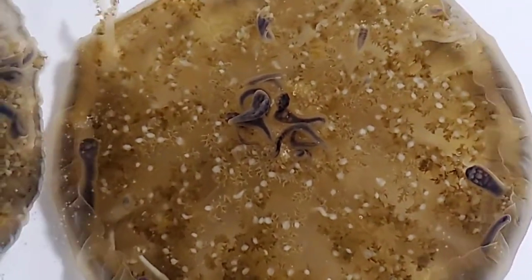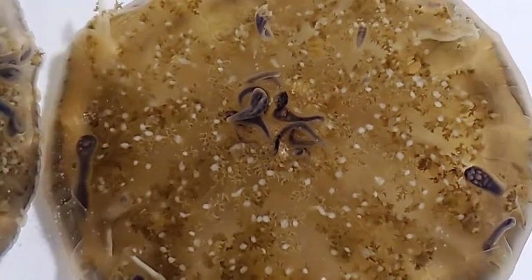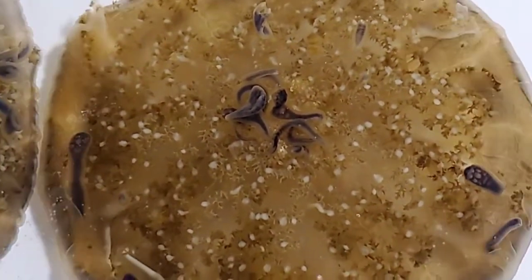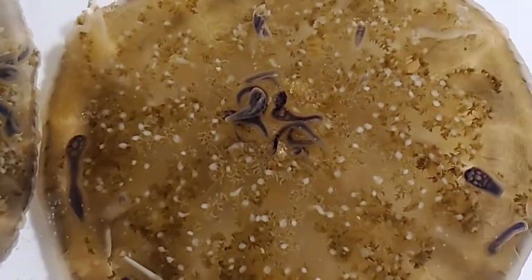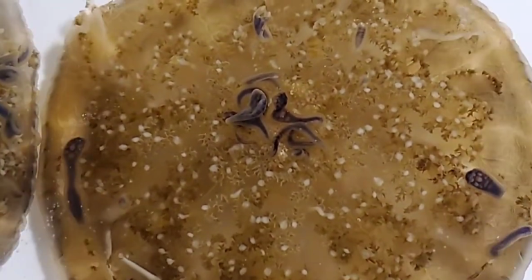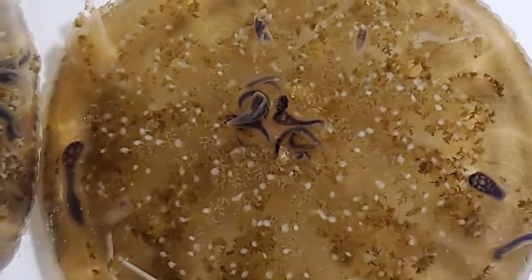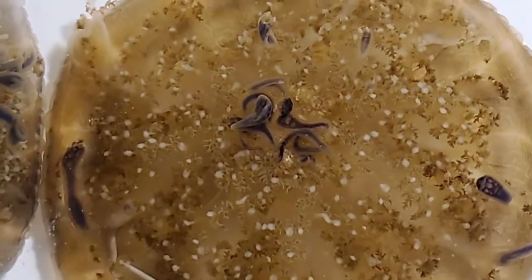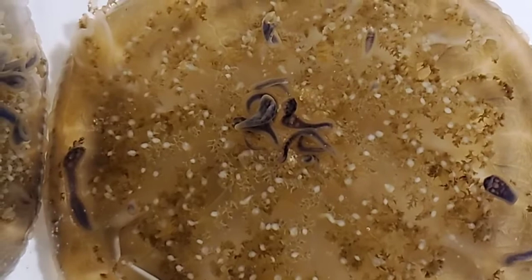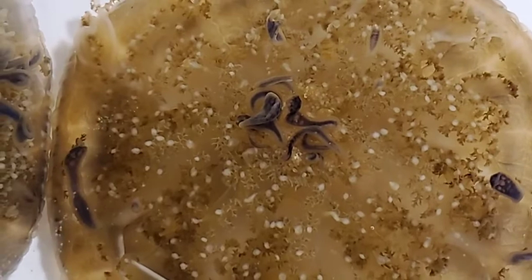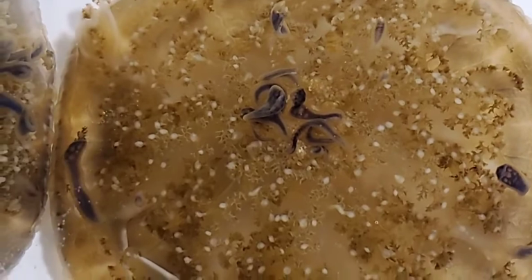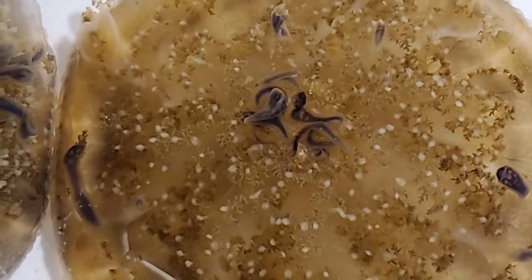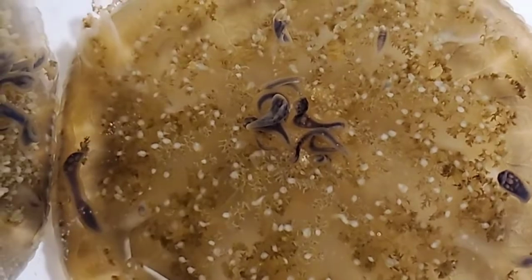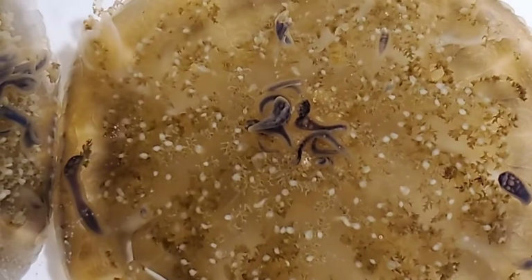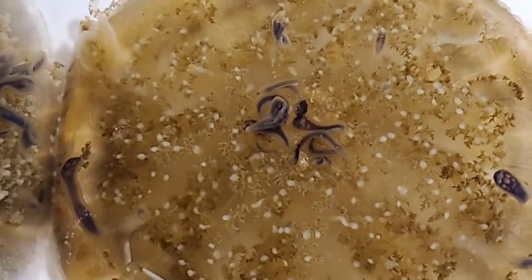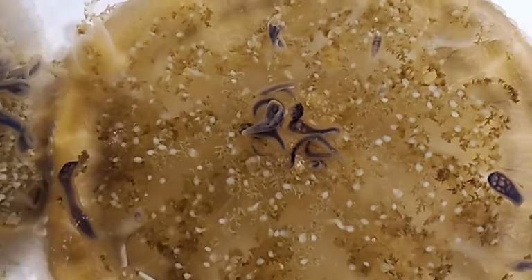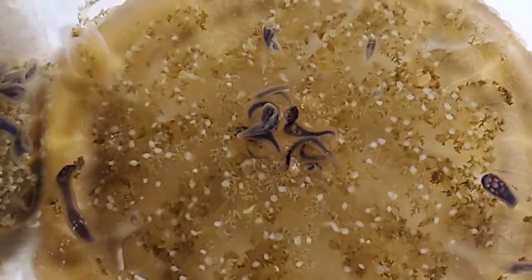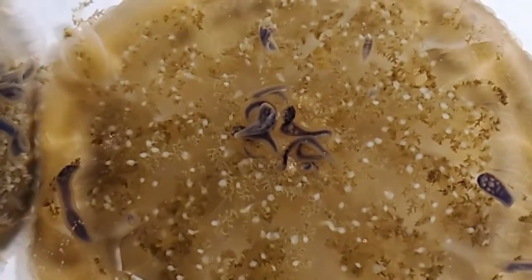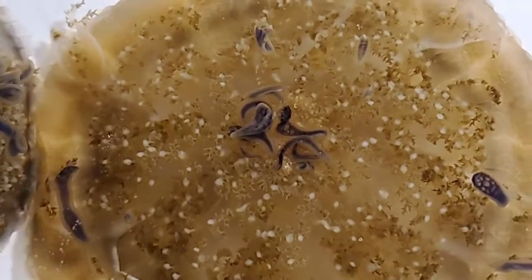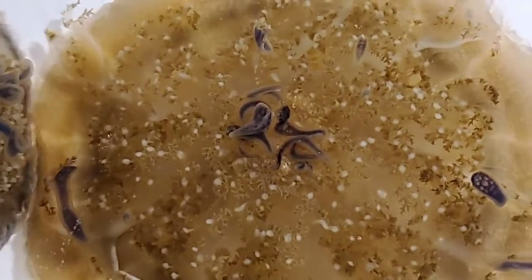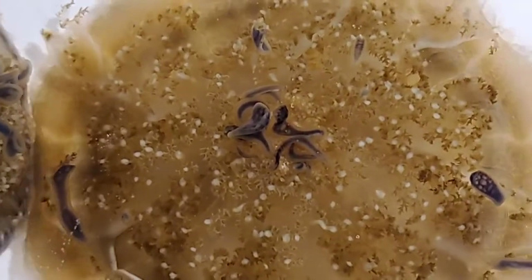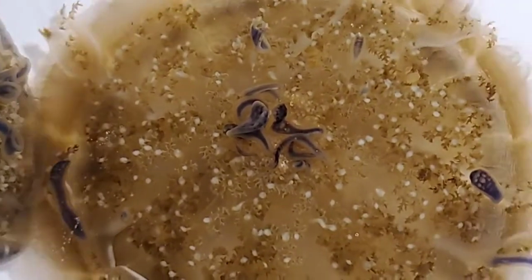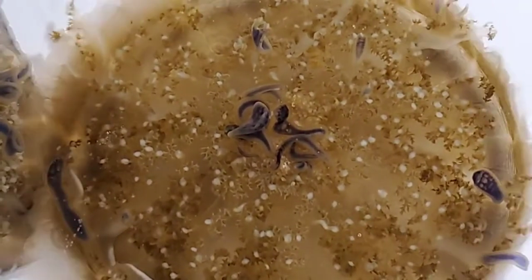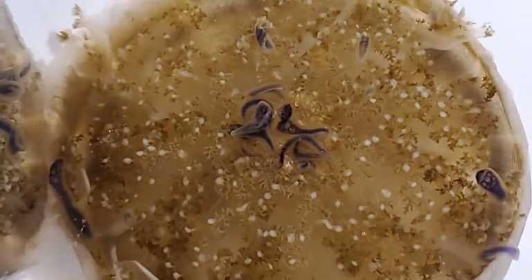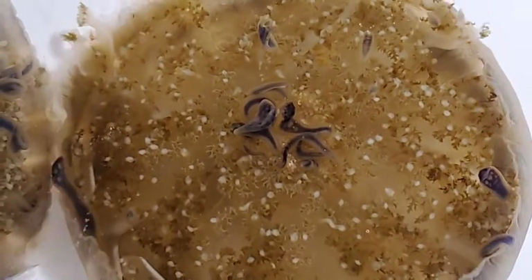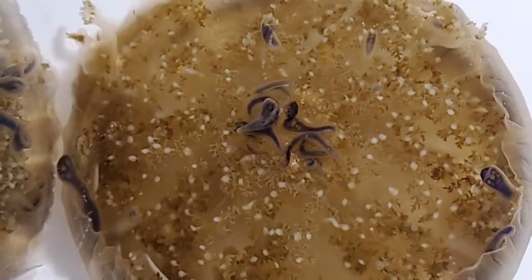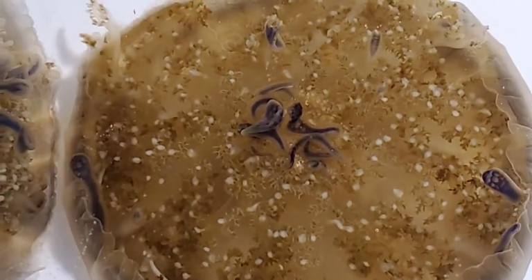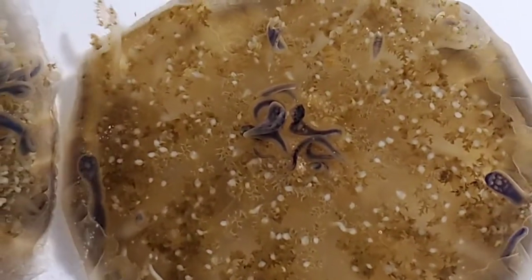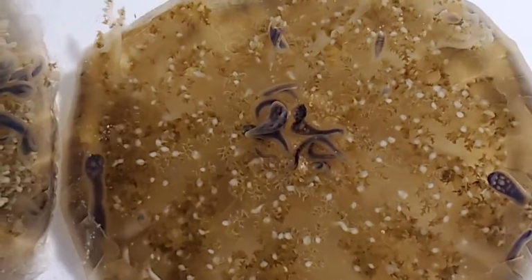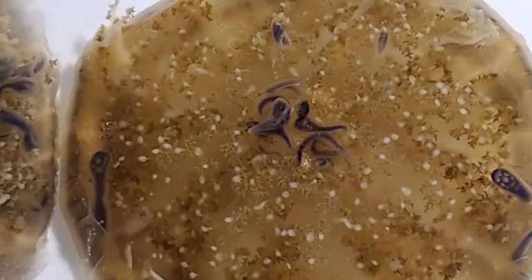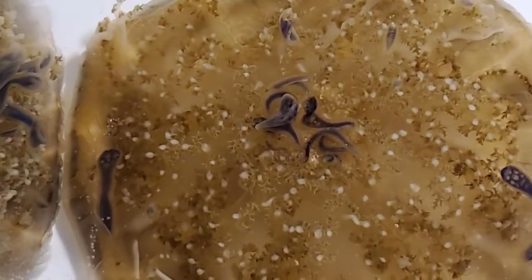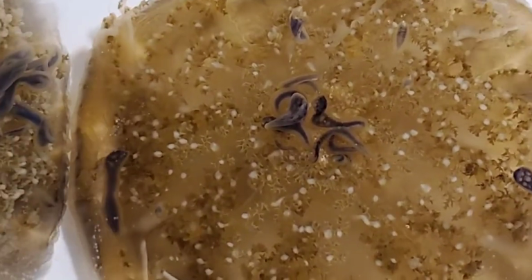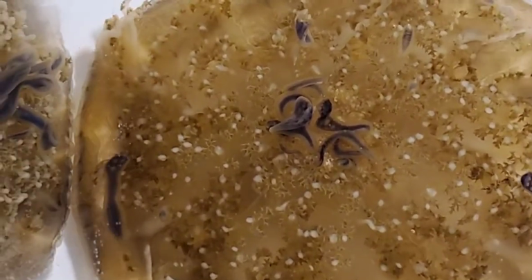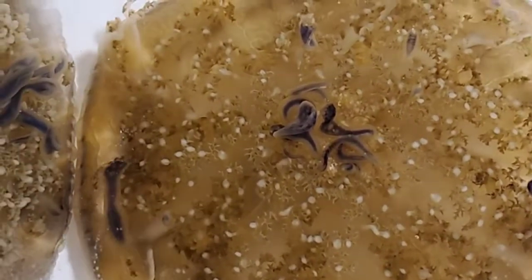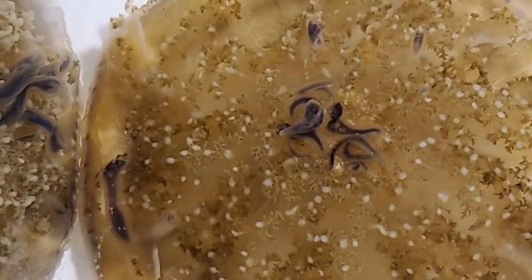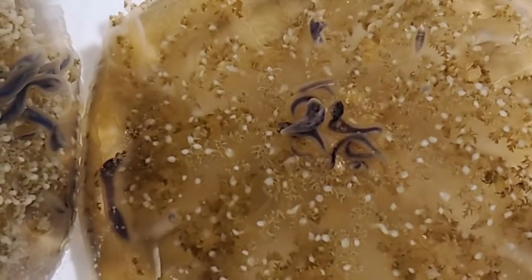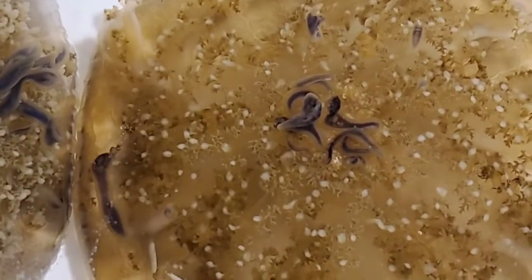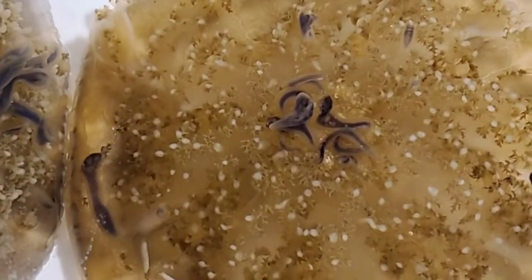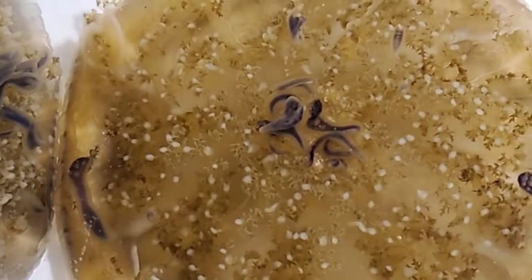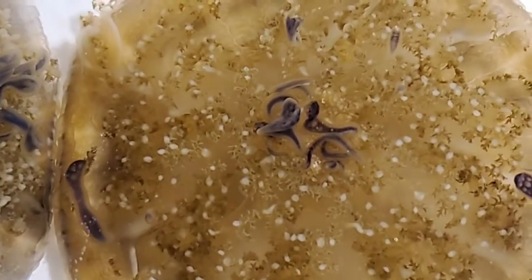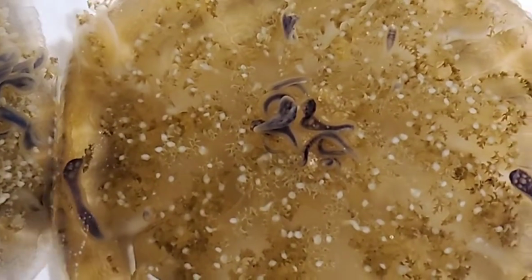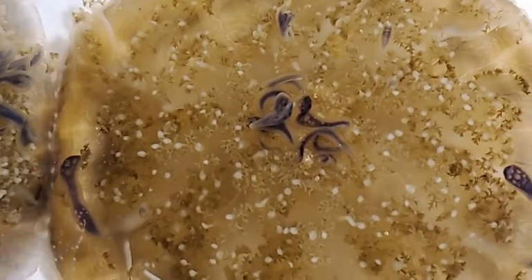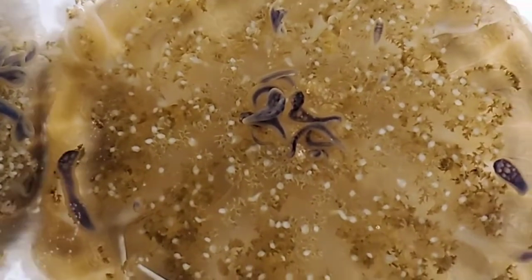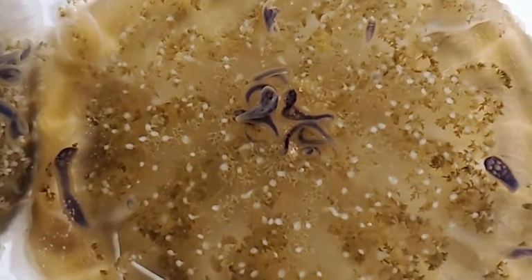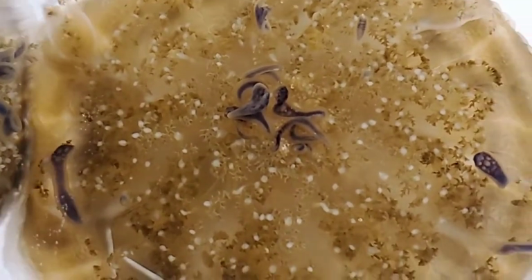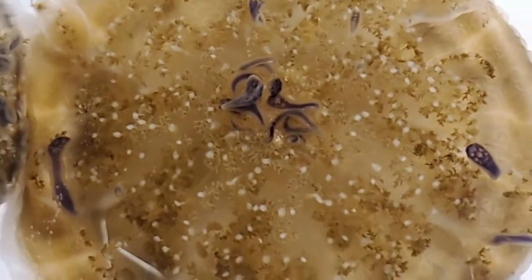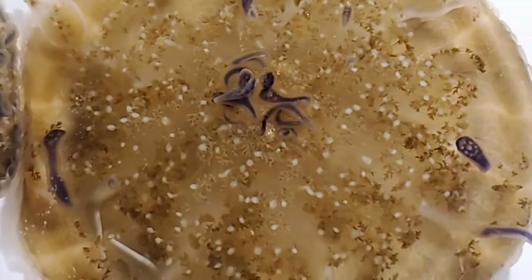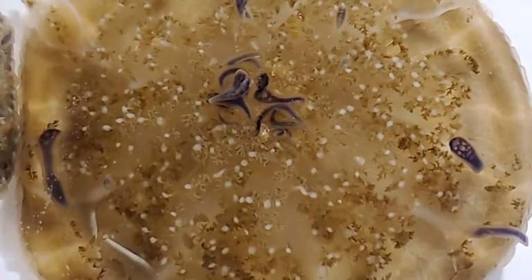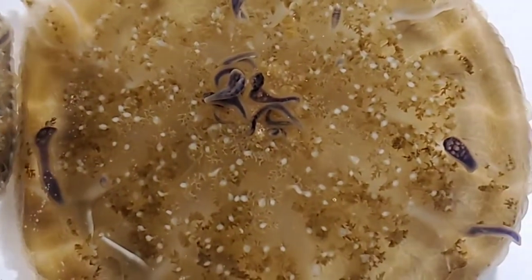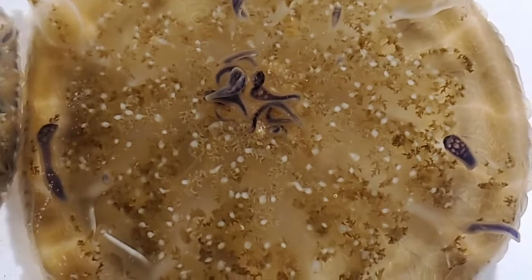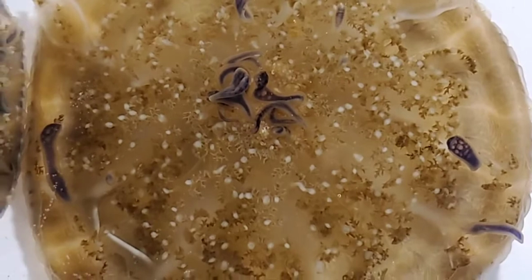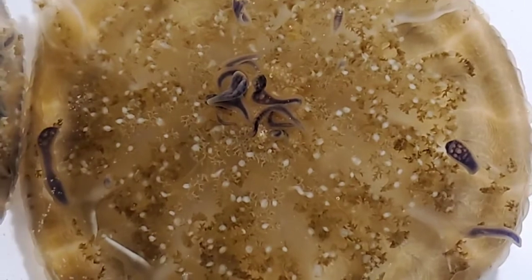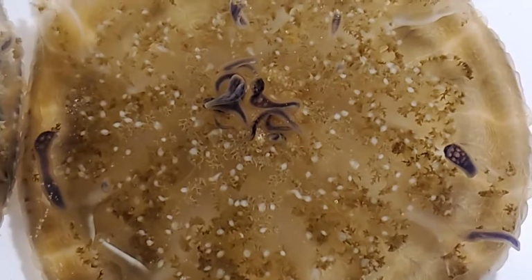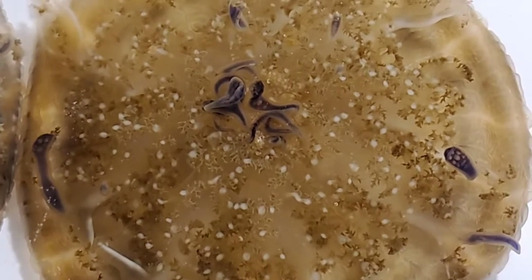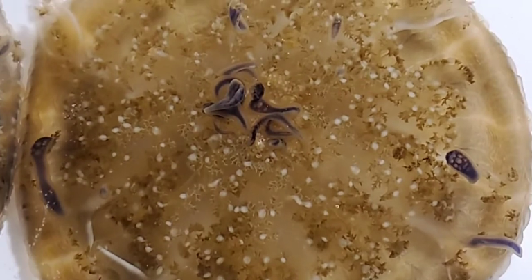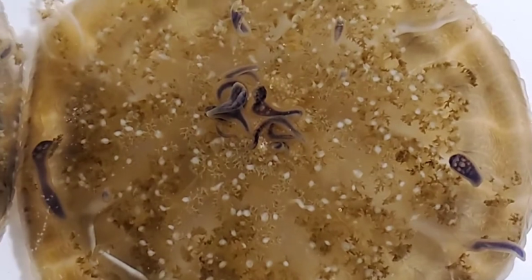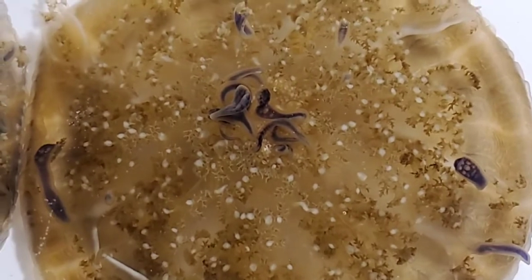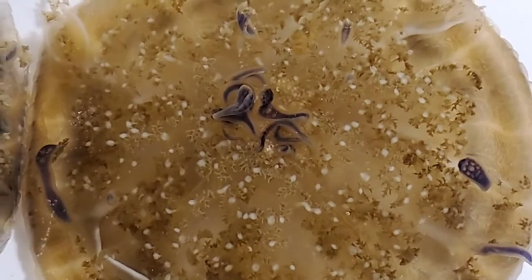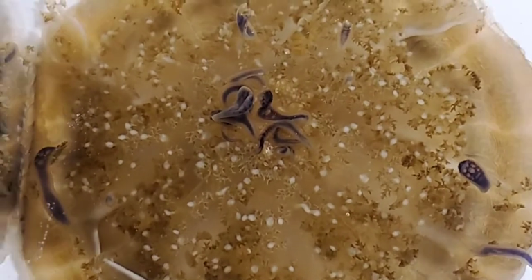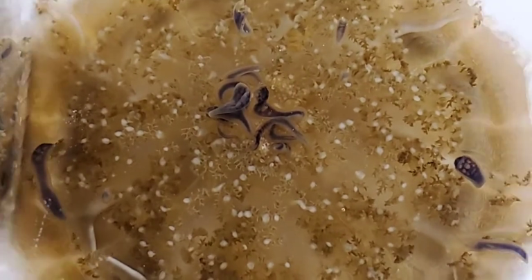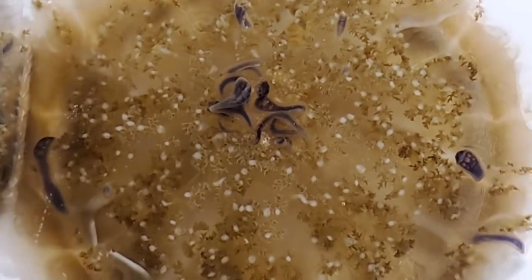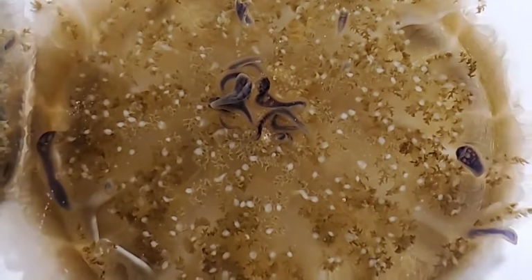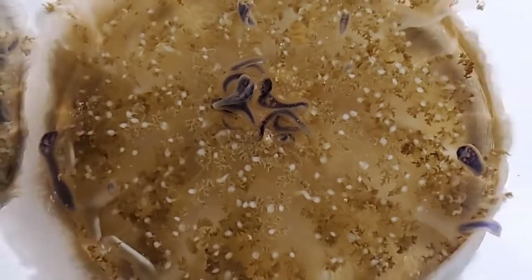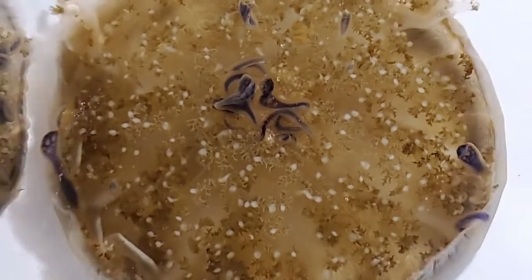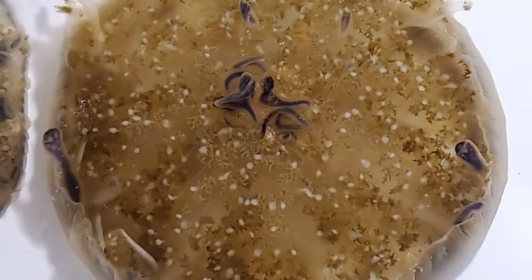Part of the reason these jellyfish are upside down is in order to feed the zooxanthellae that live within them.